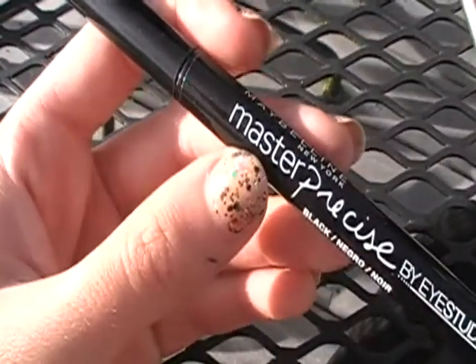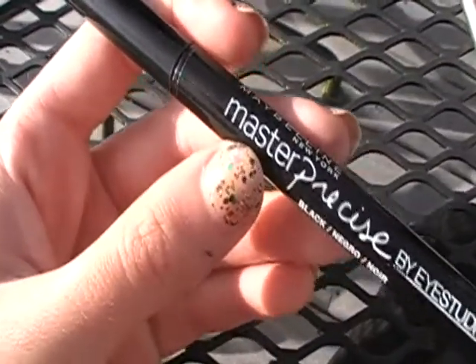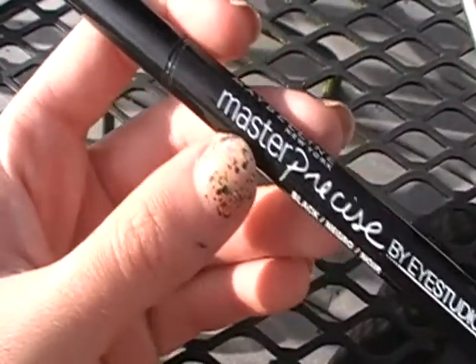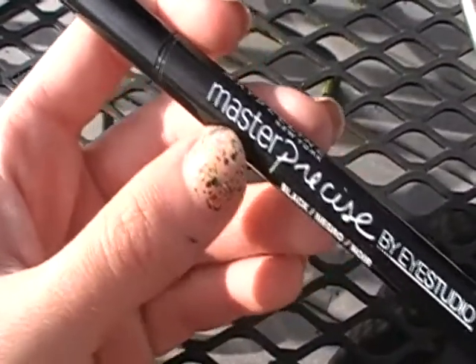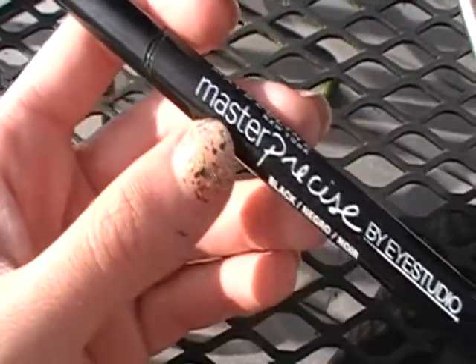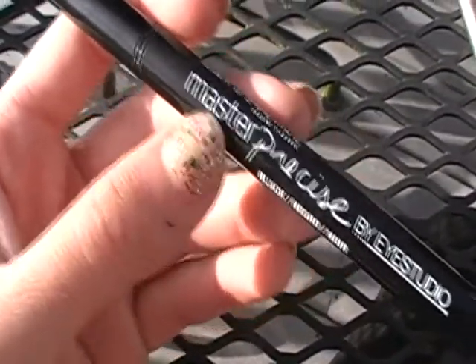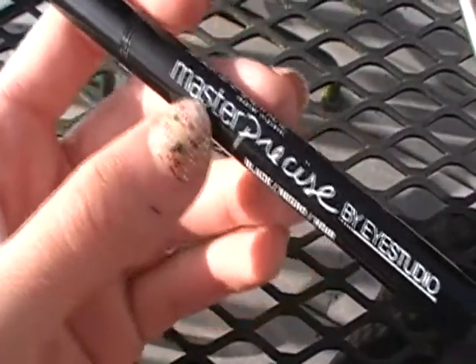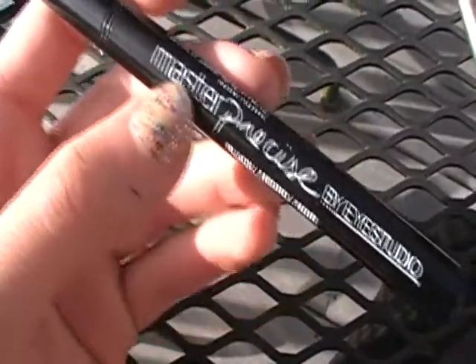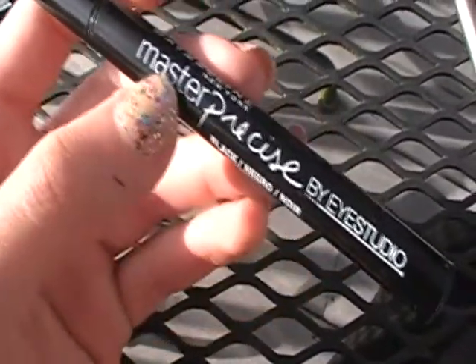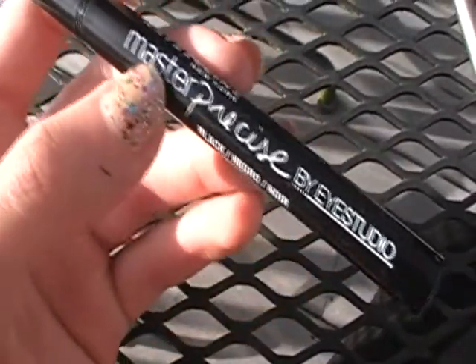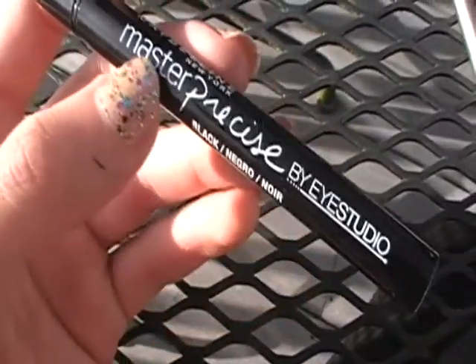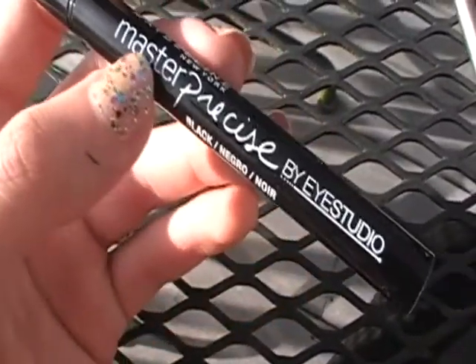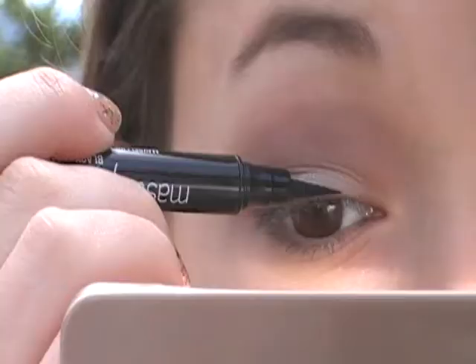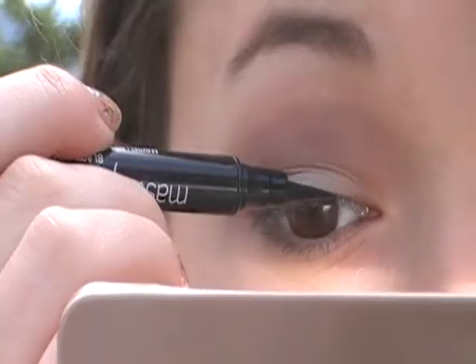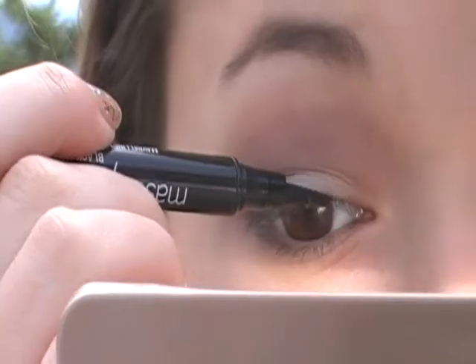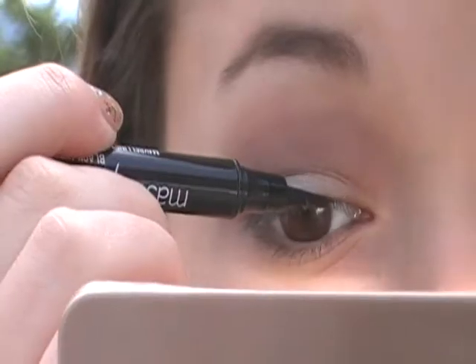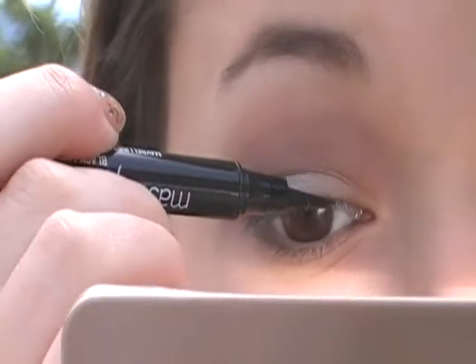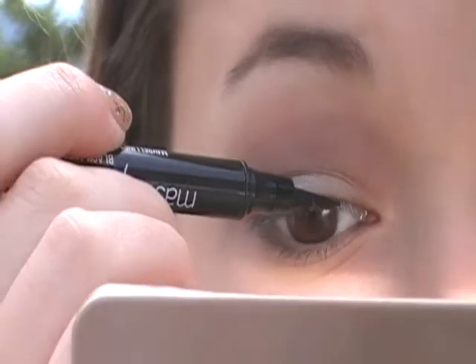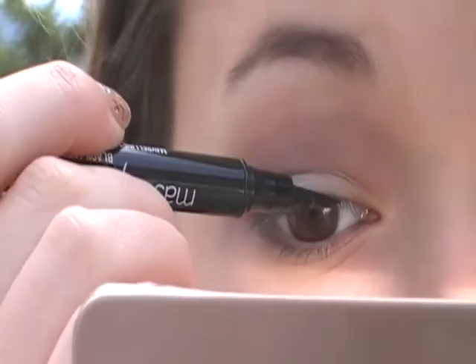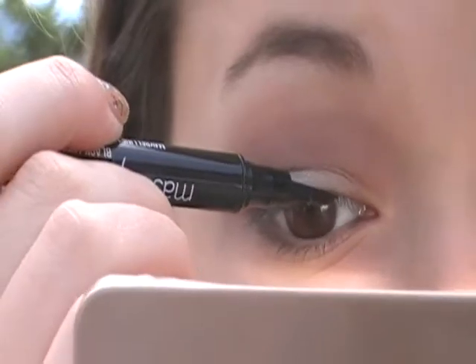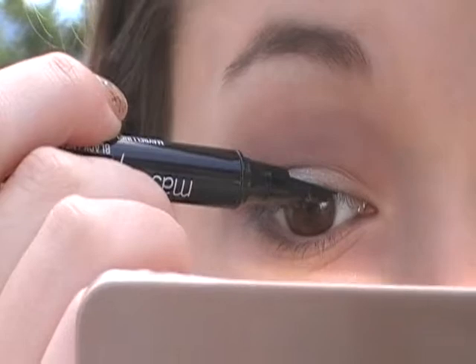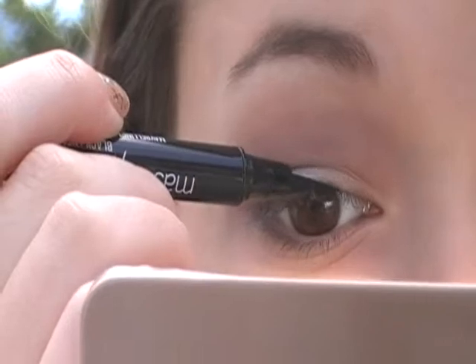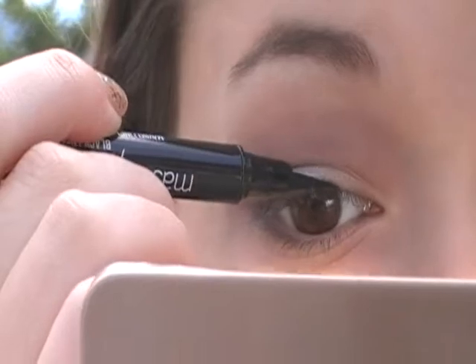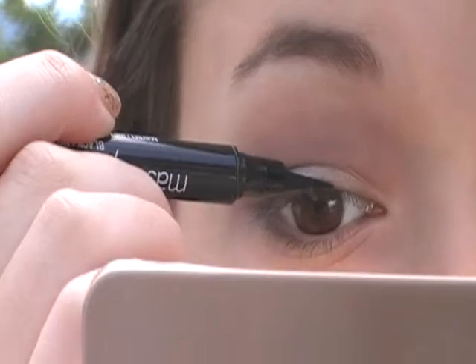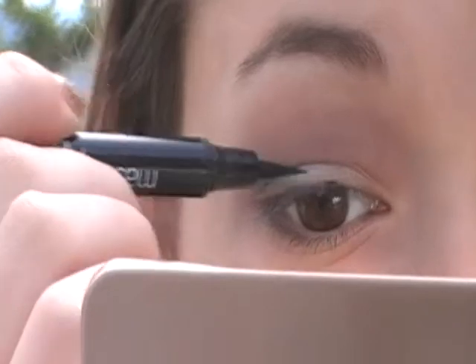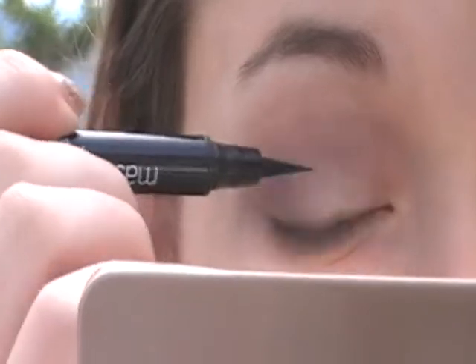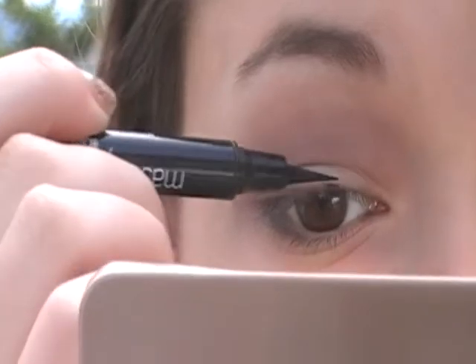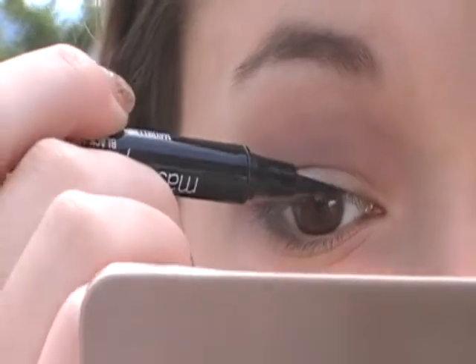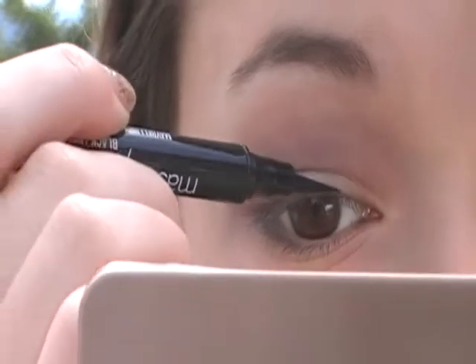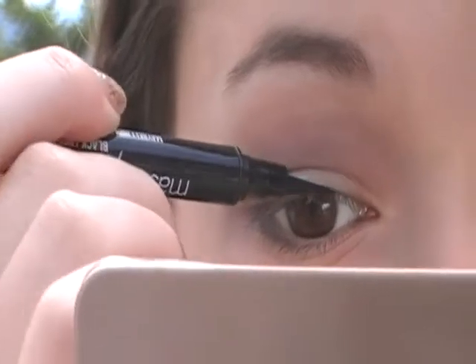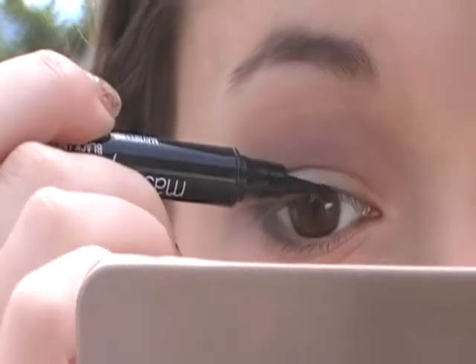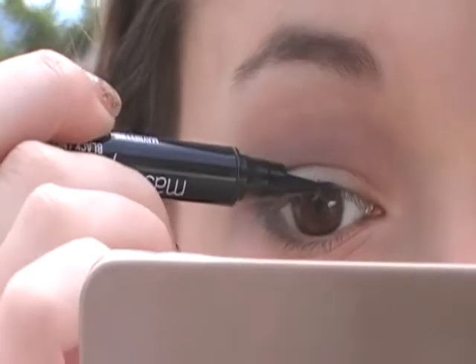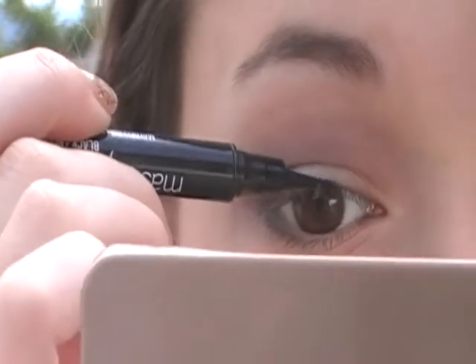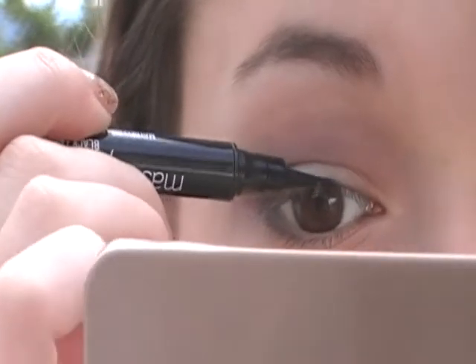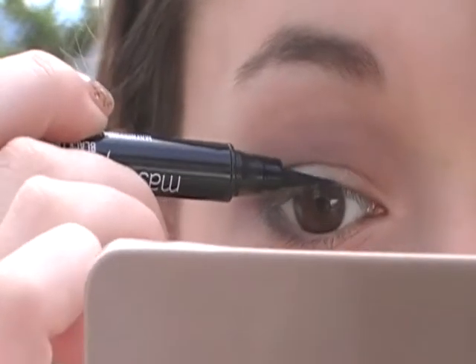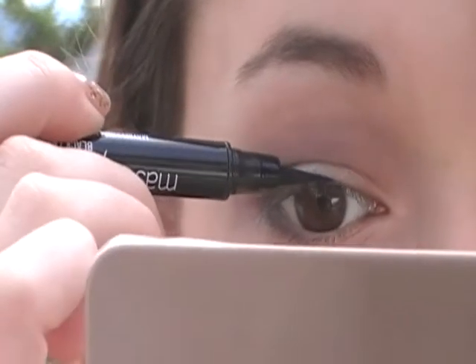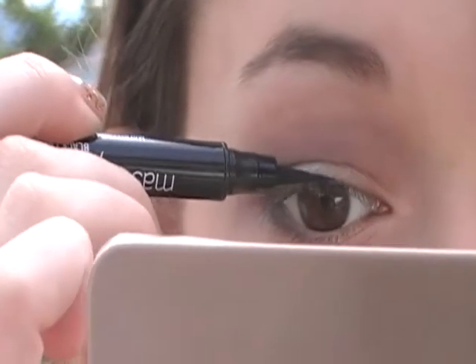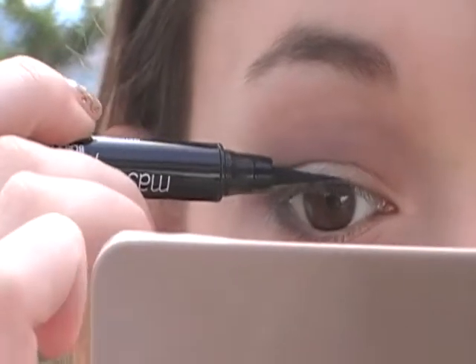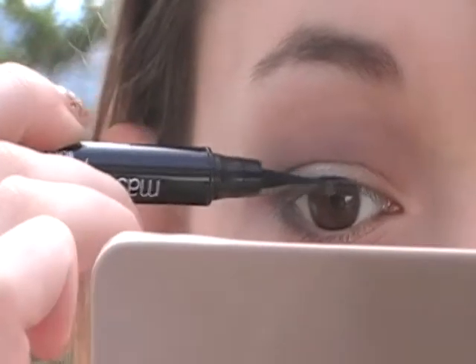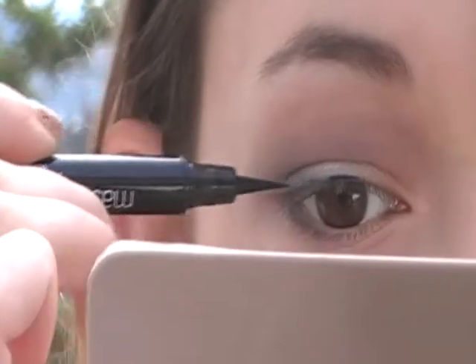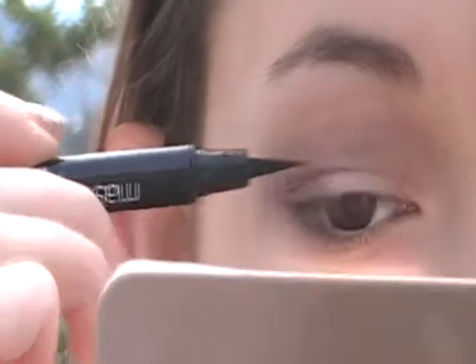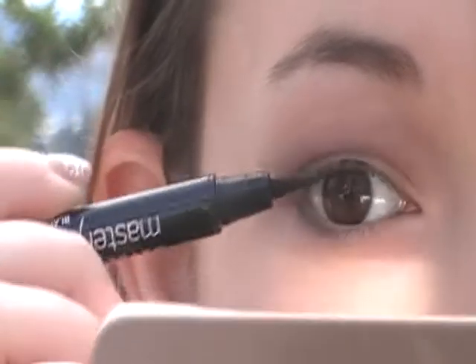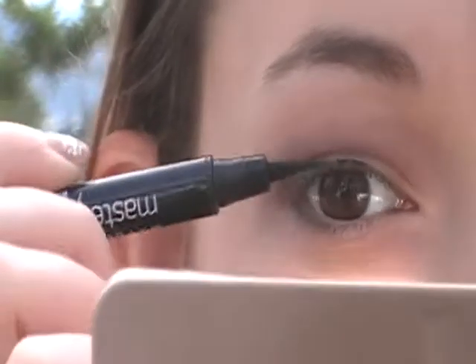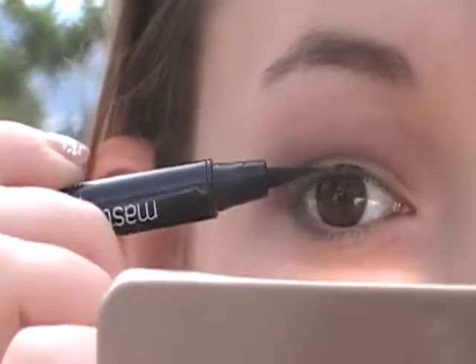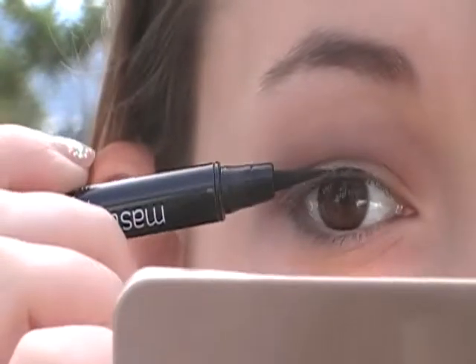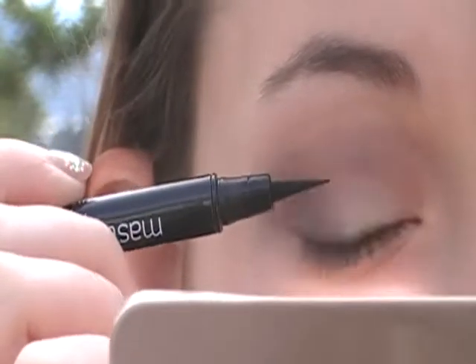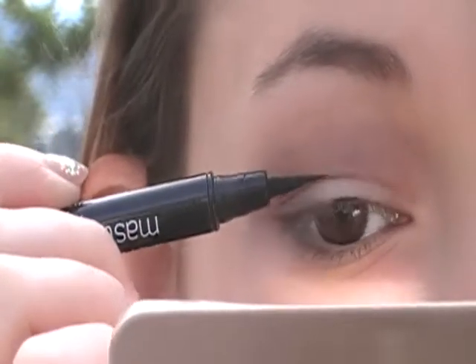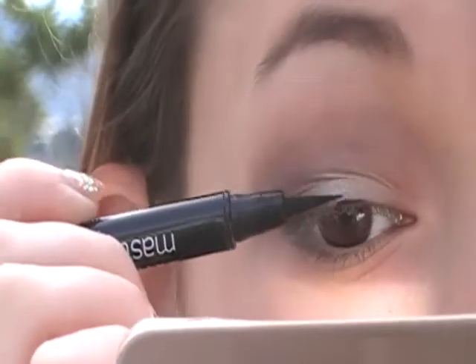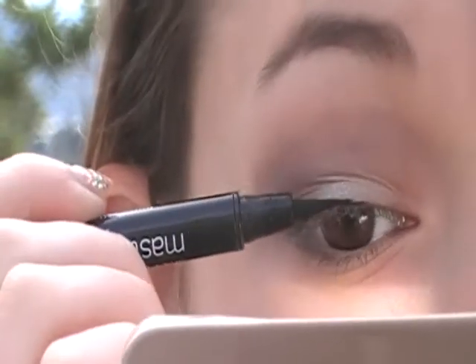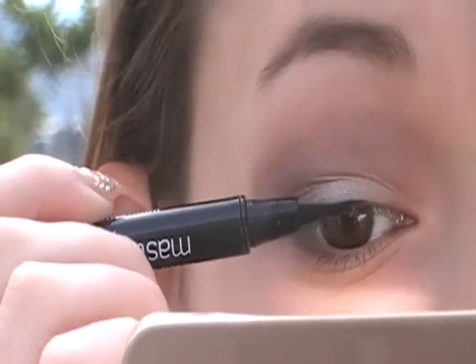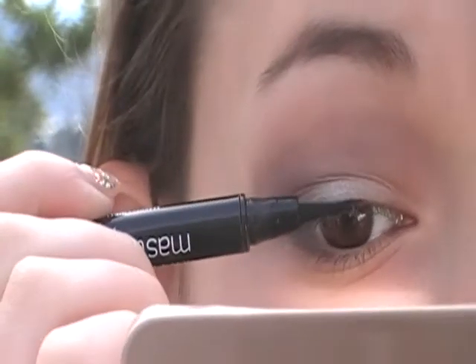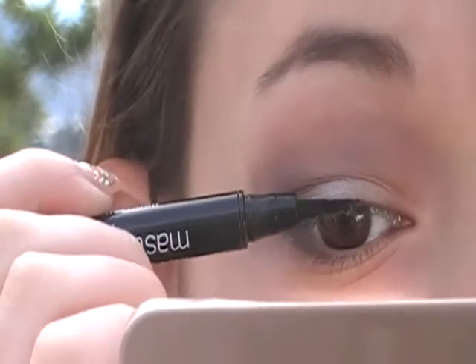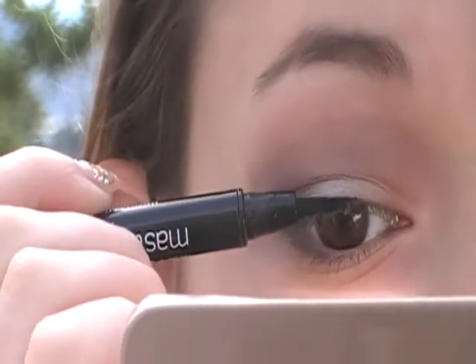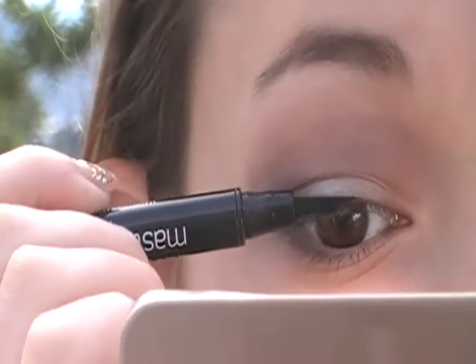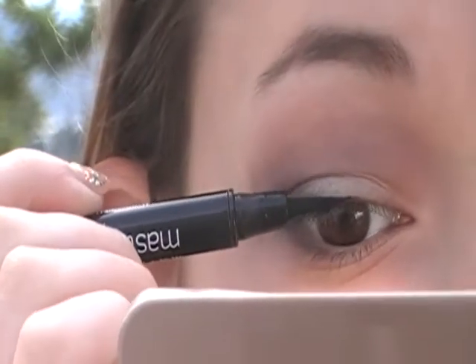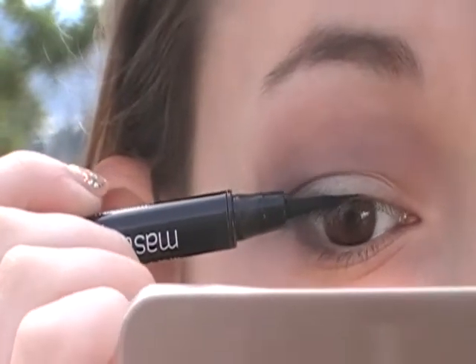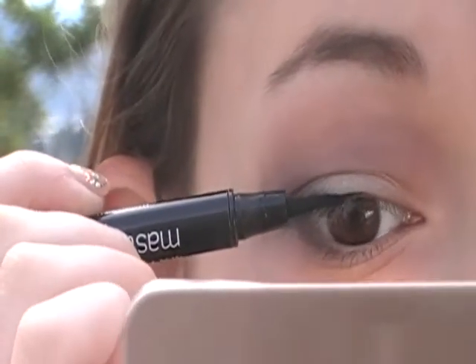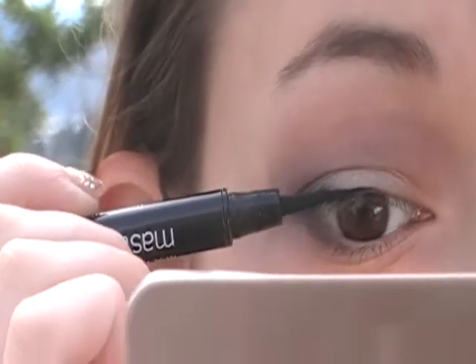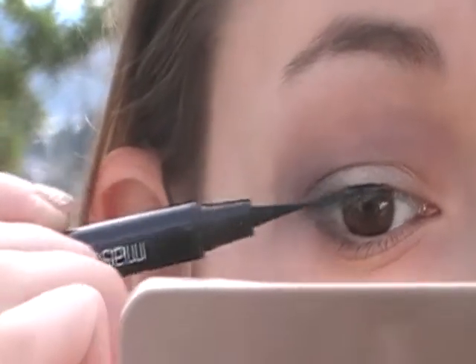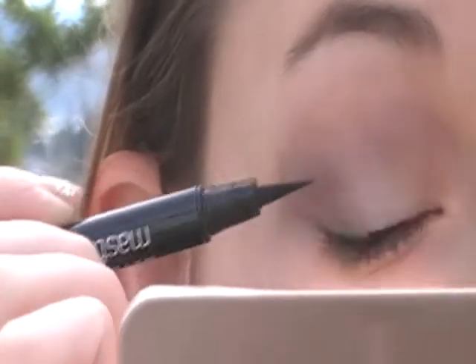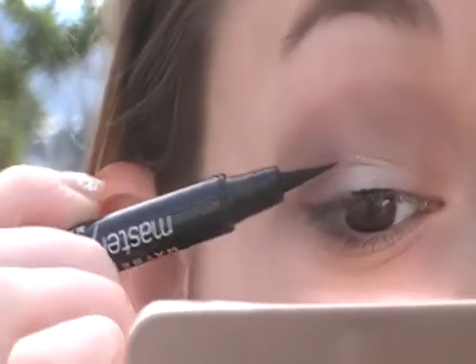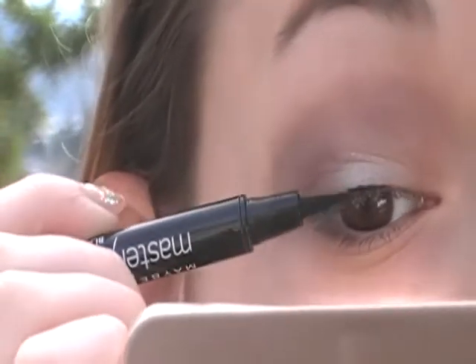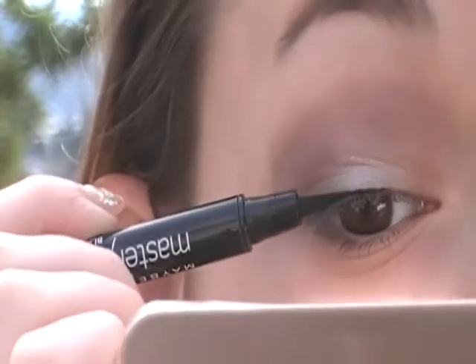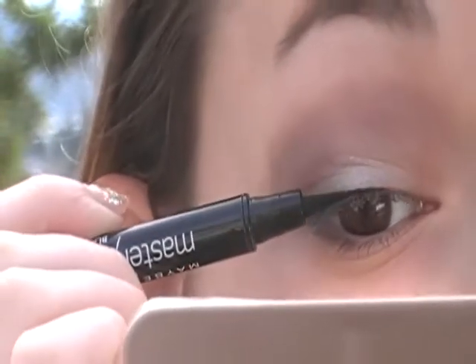I'm going to take this Master Precise liner and line my upper lash line.